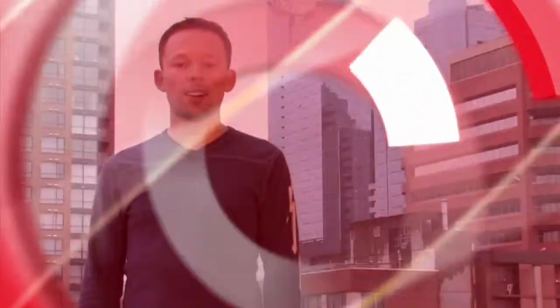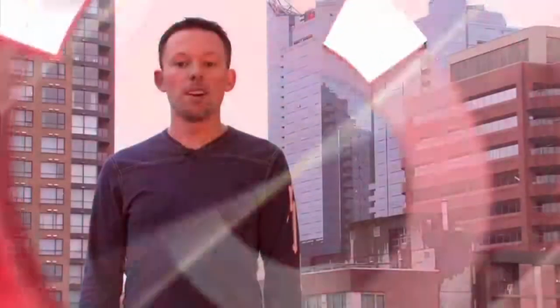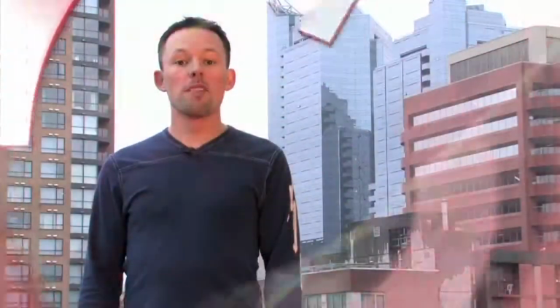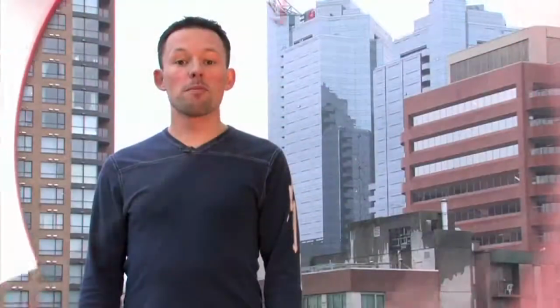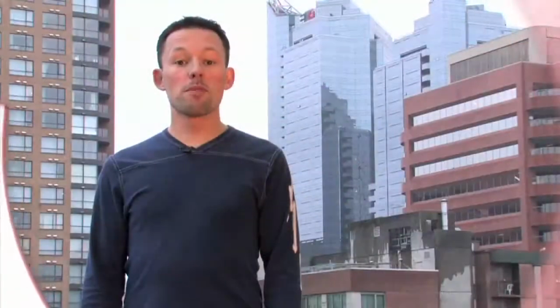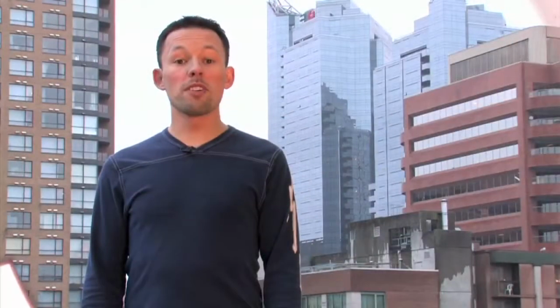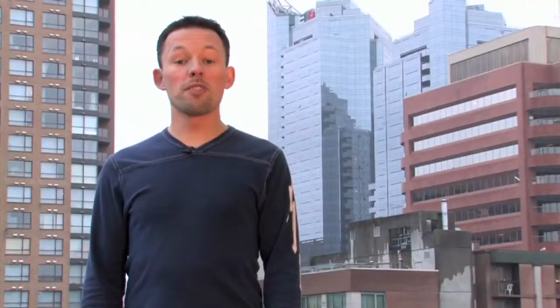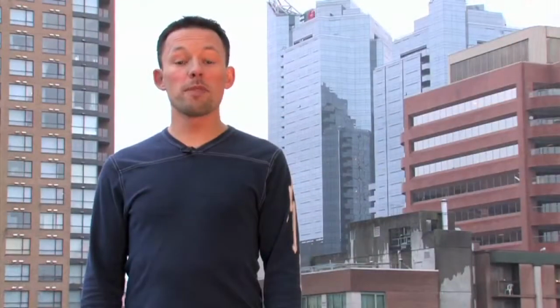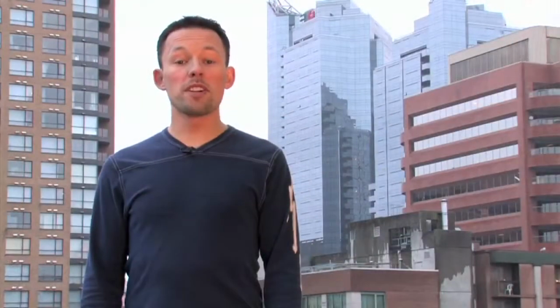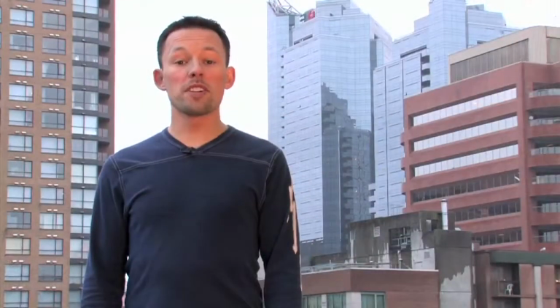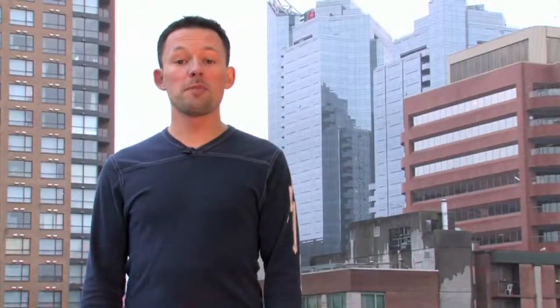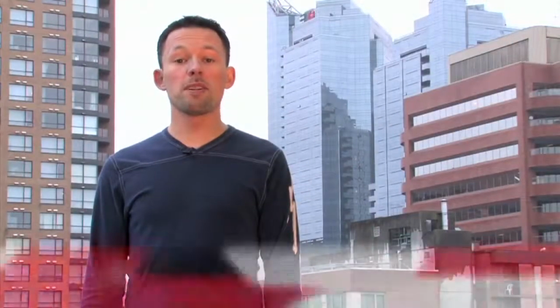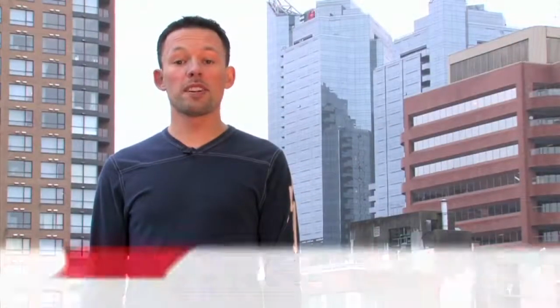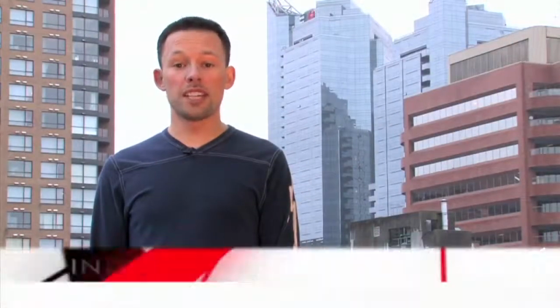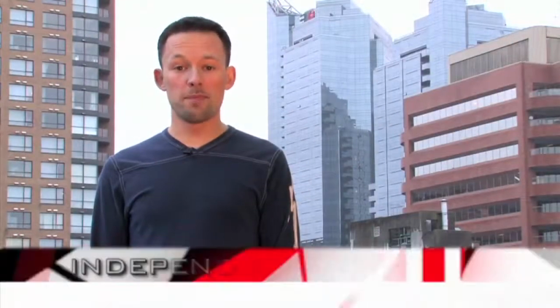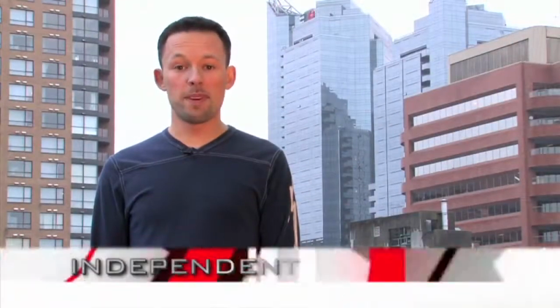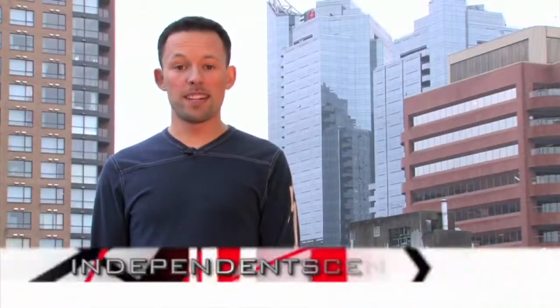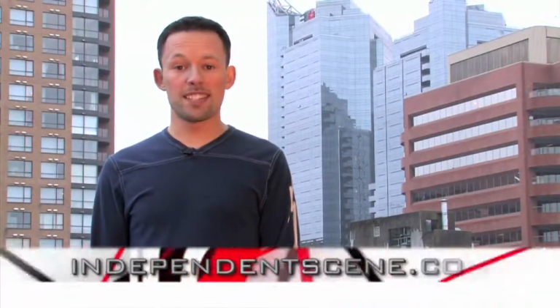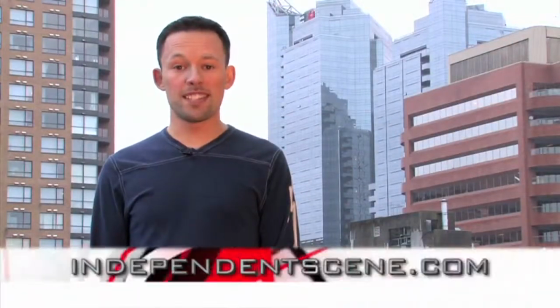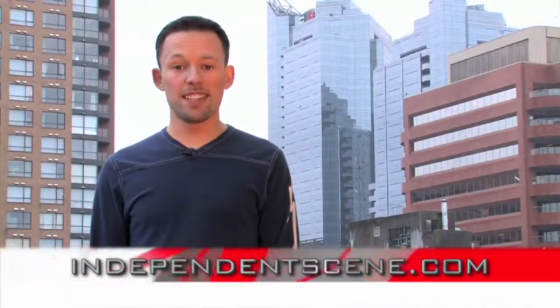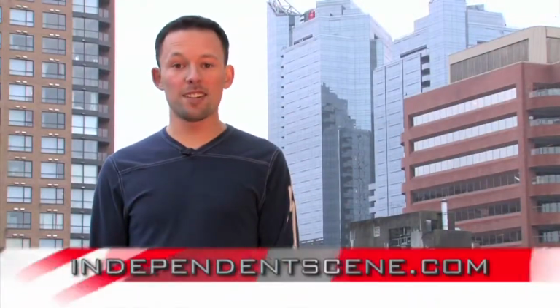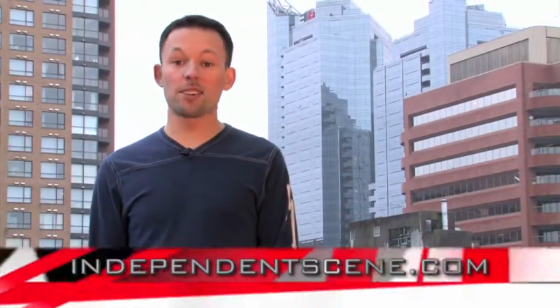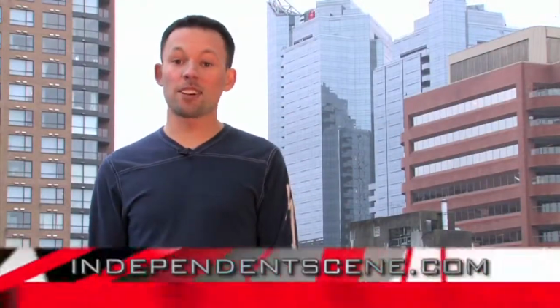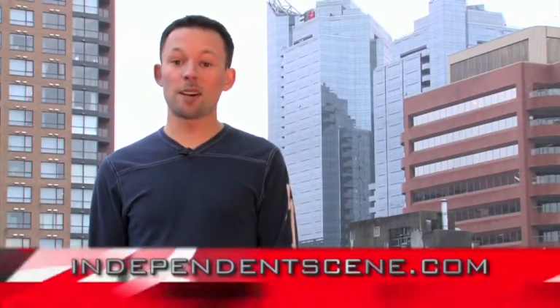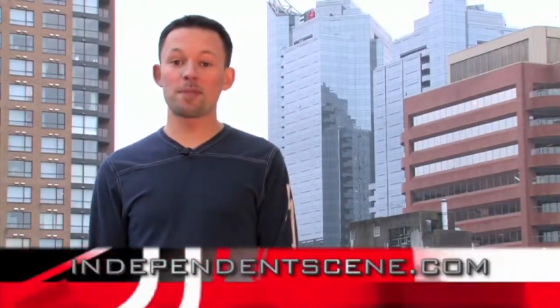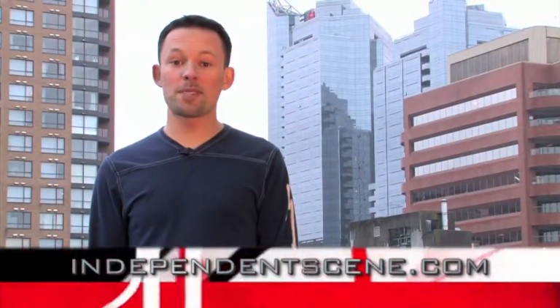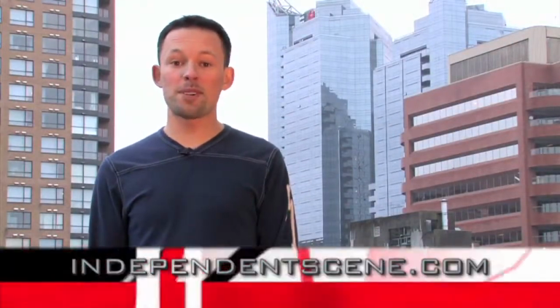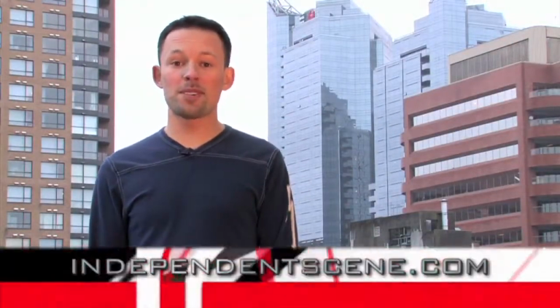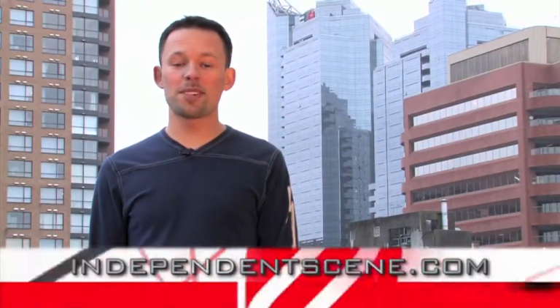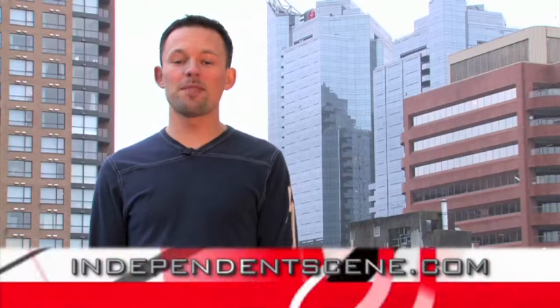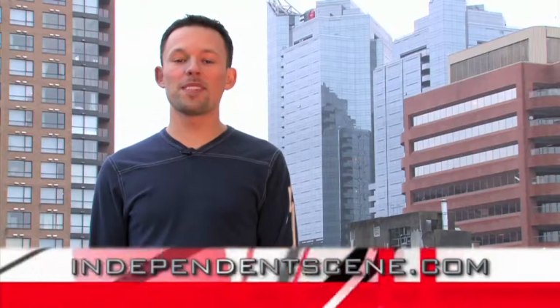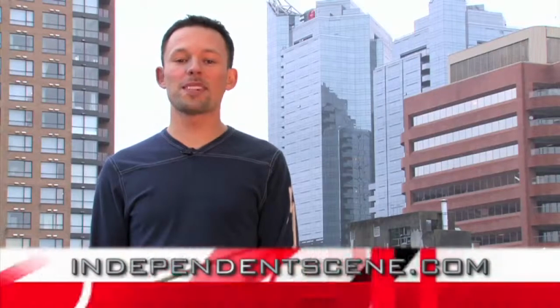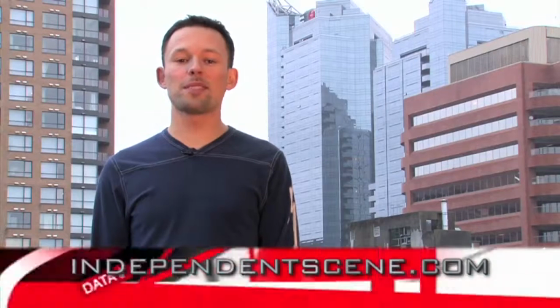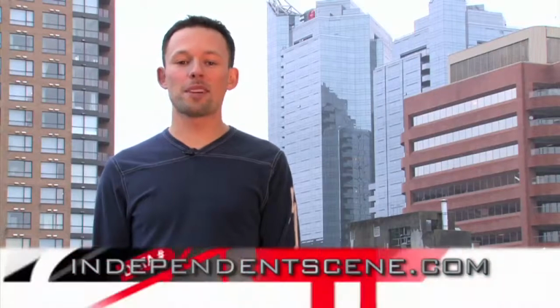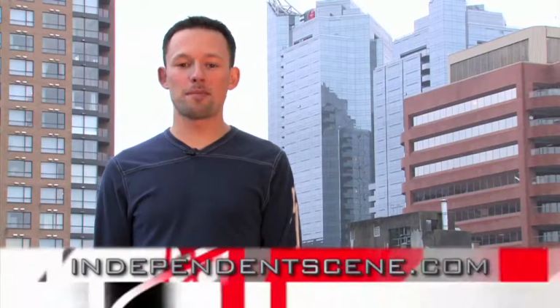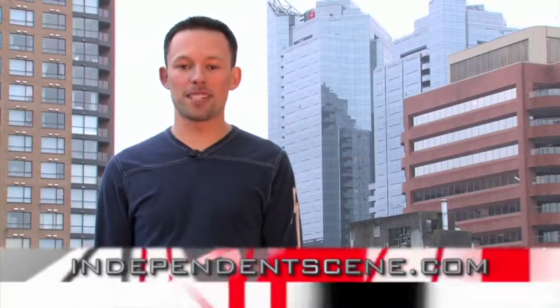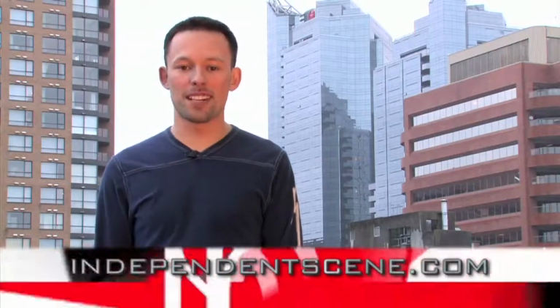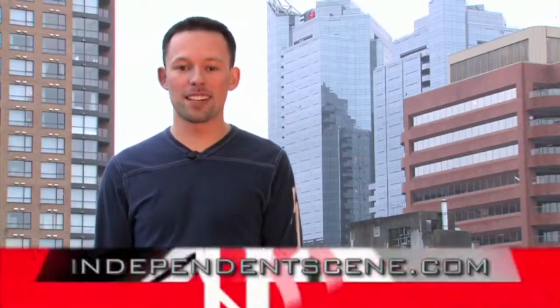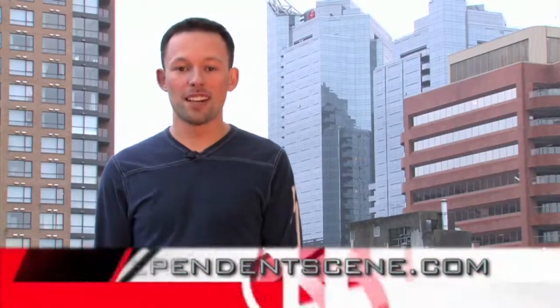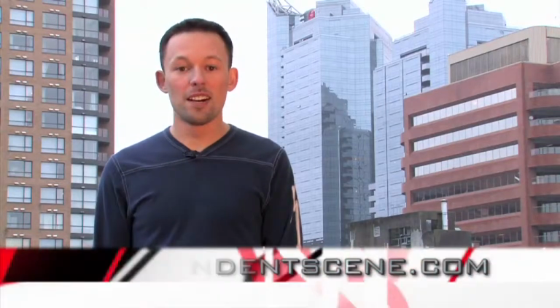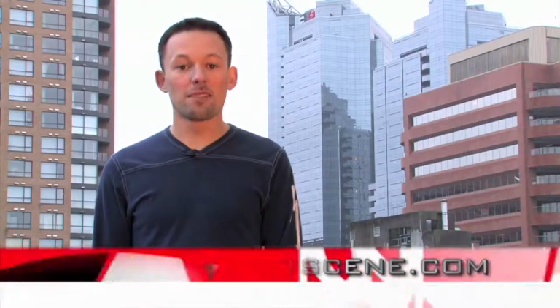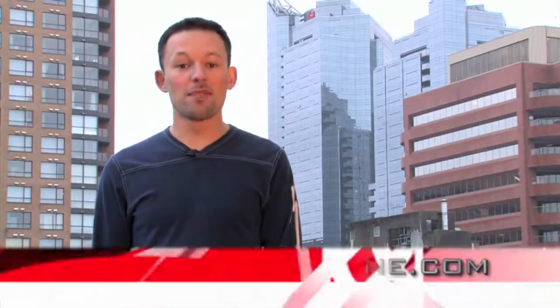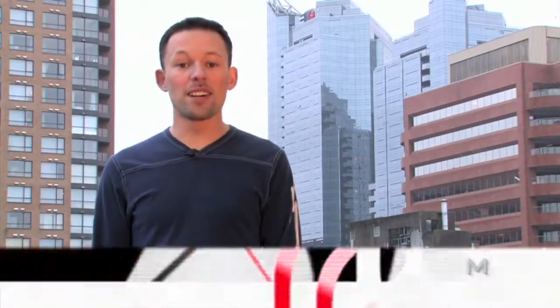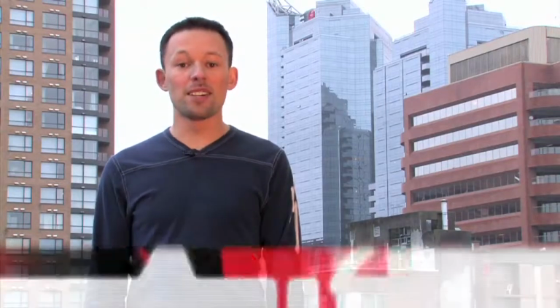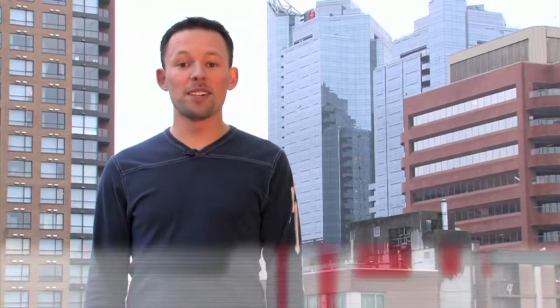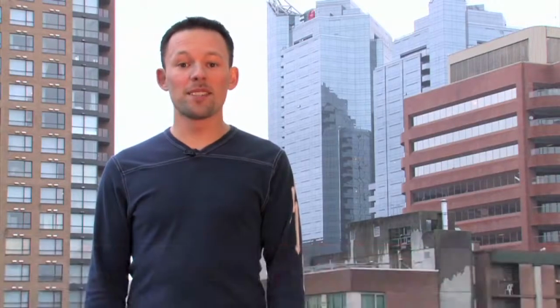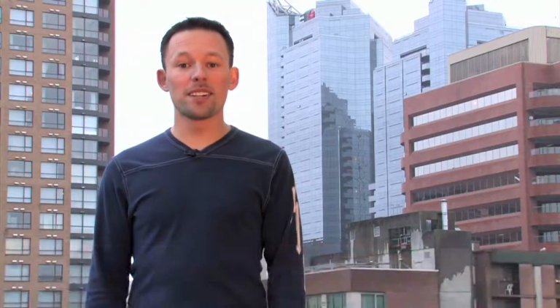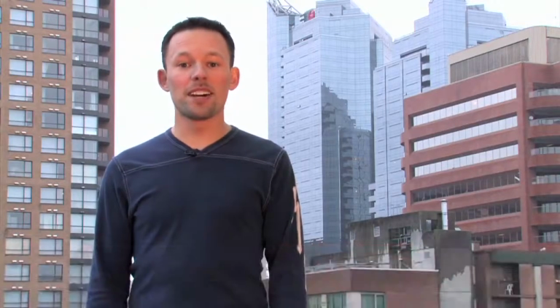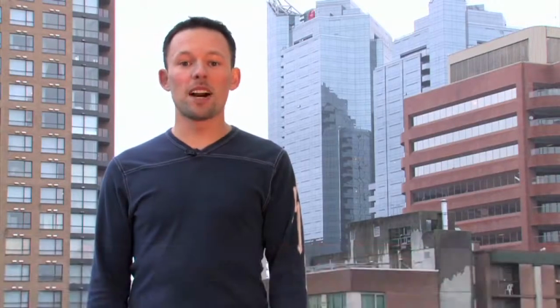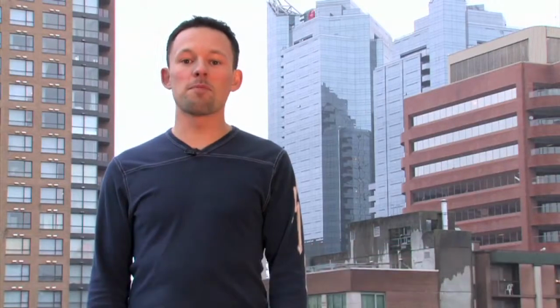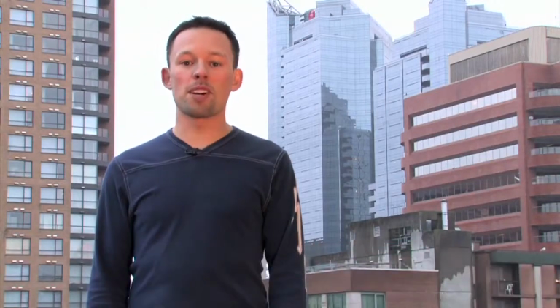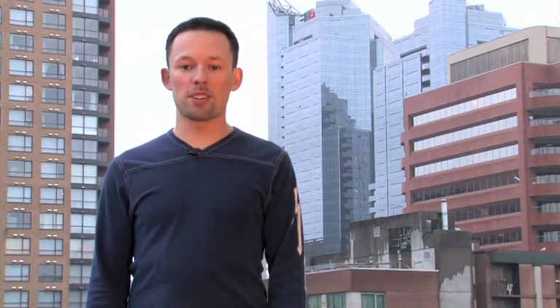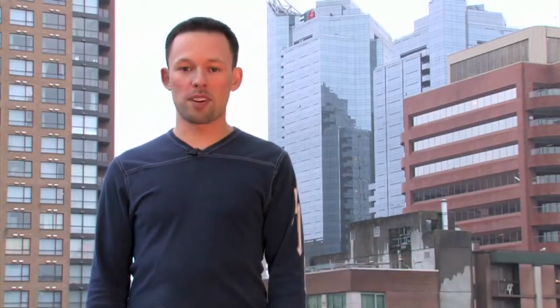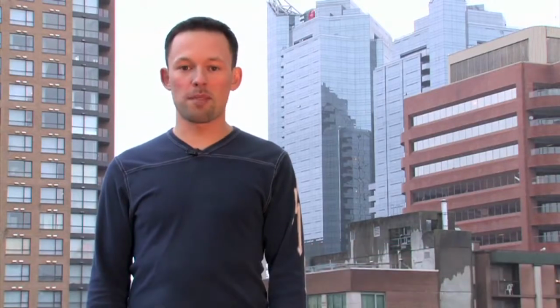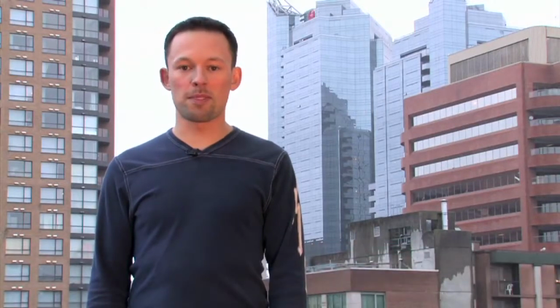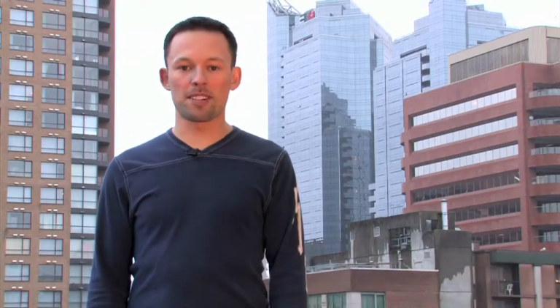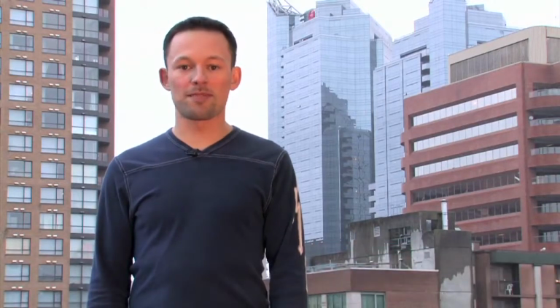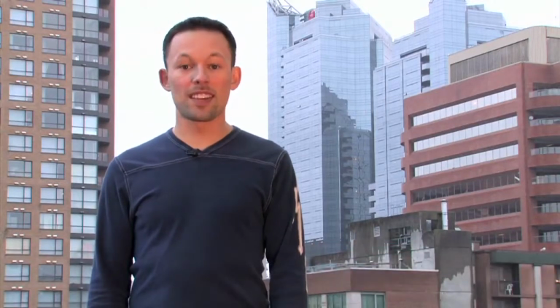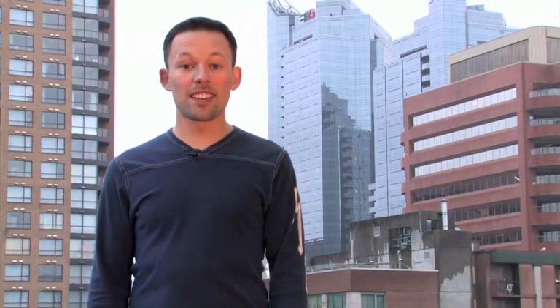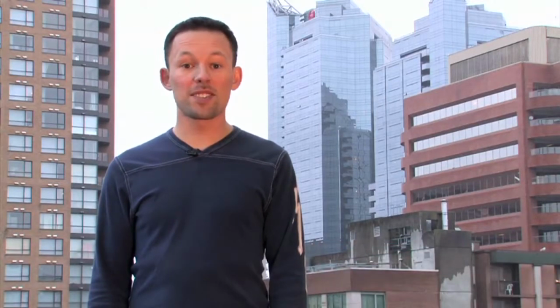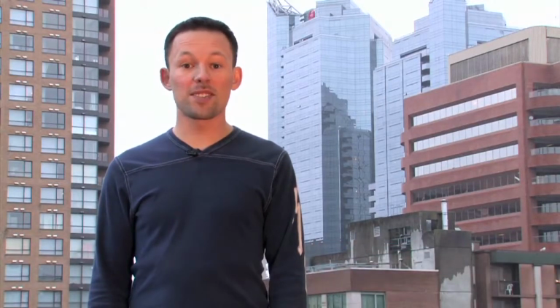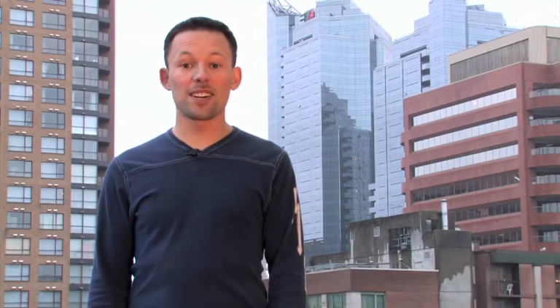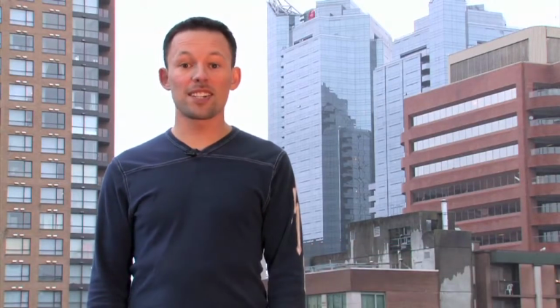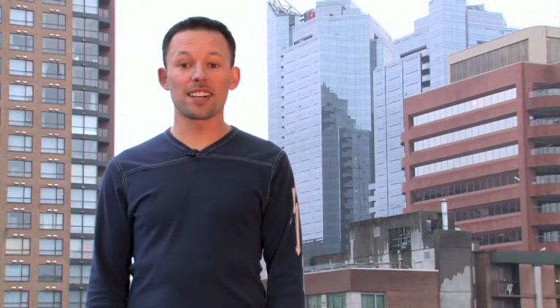For more information about Independent Scene or our episodes, visit our website. From Vancouver, I'm Josh Reimer. Thanks for watching.